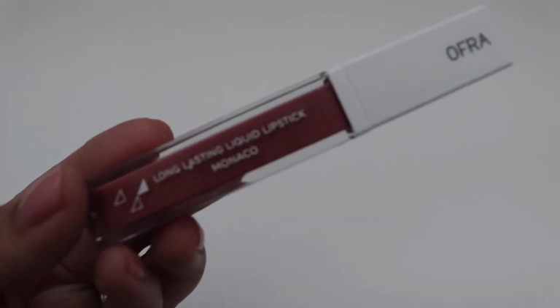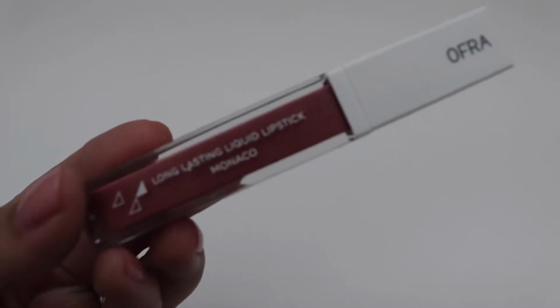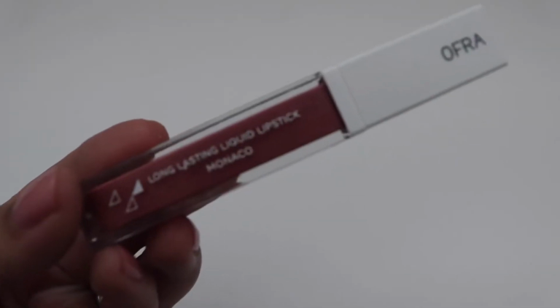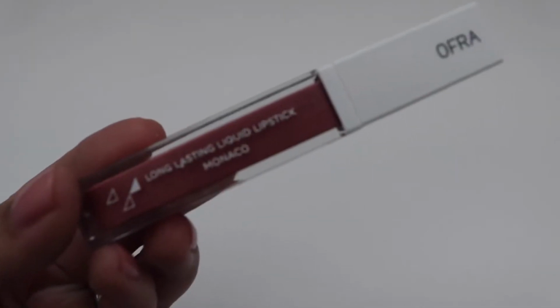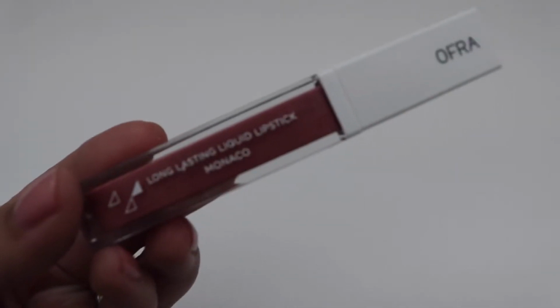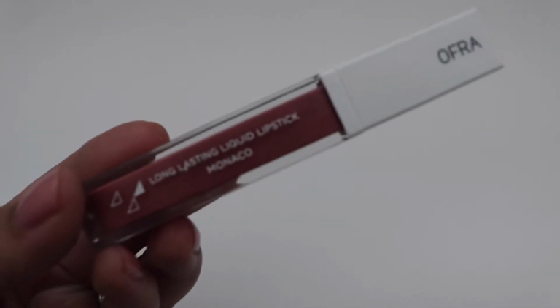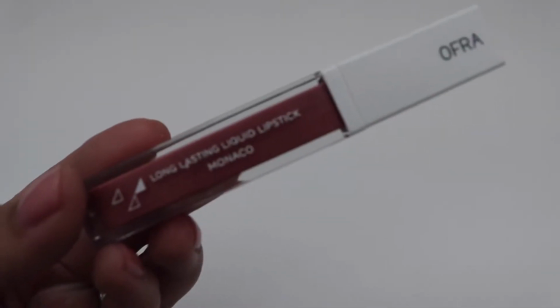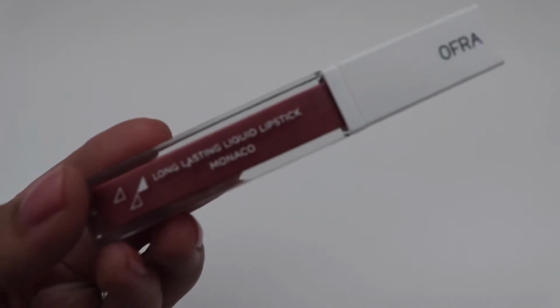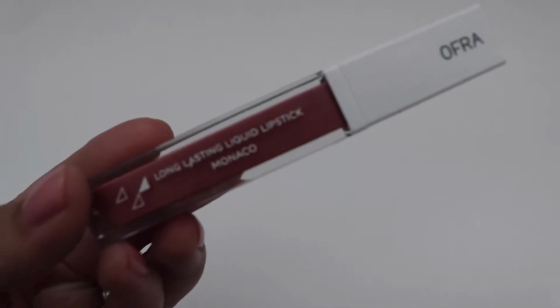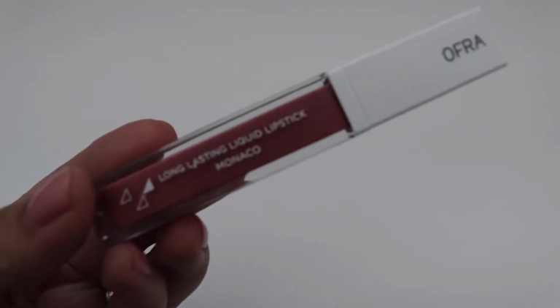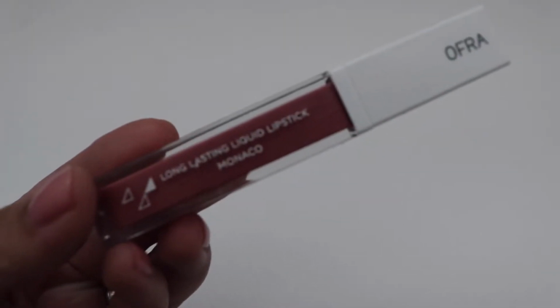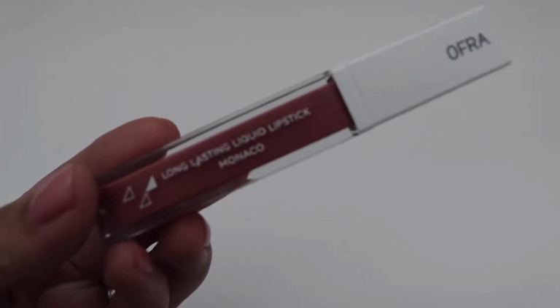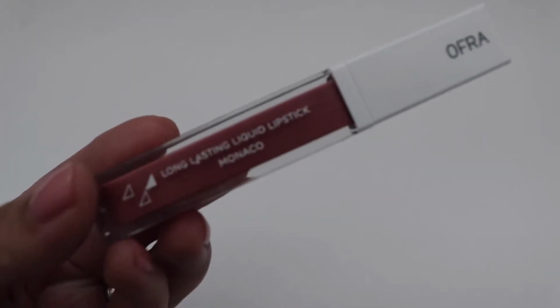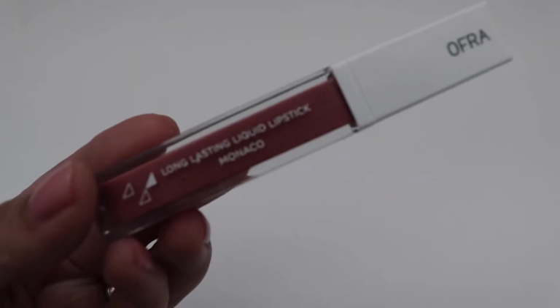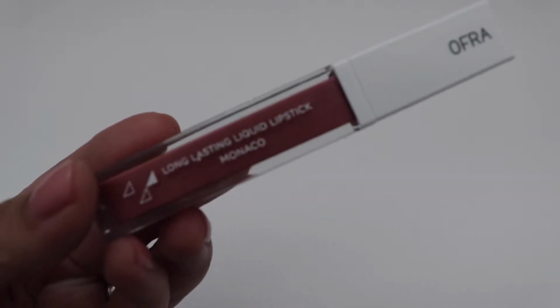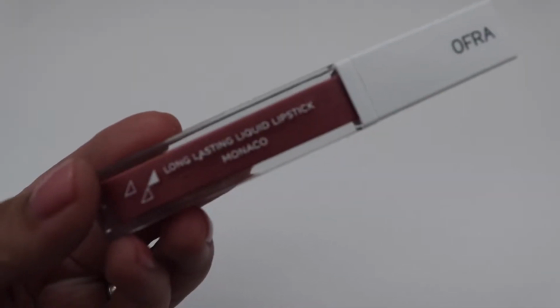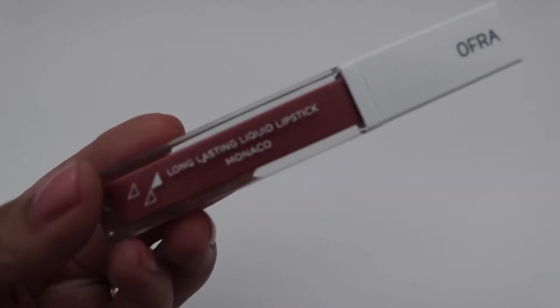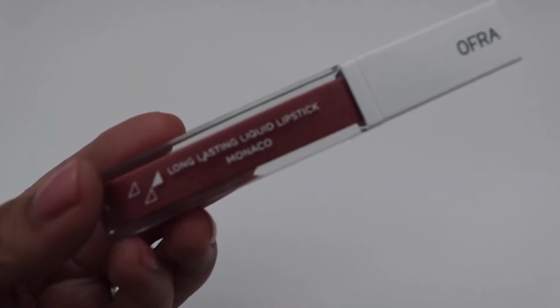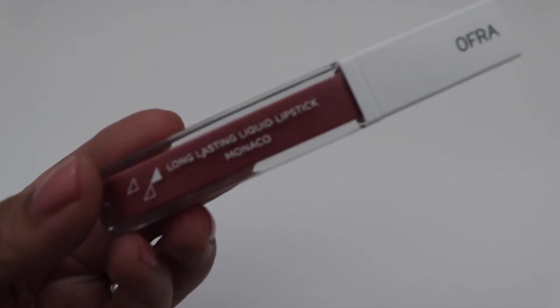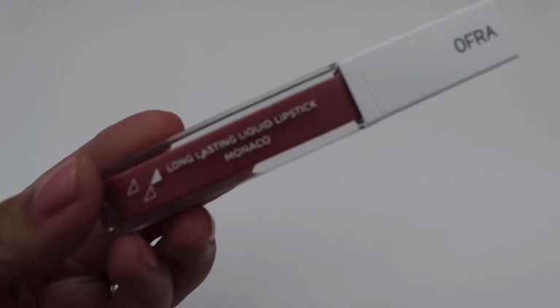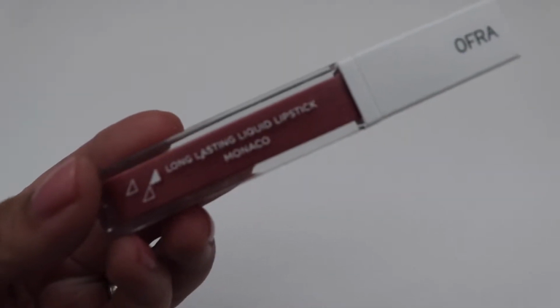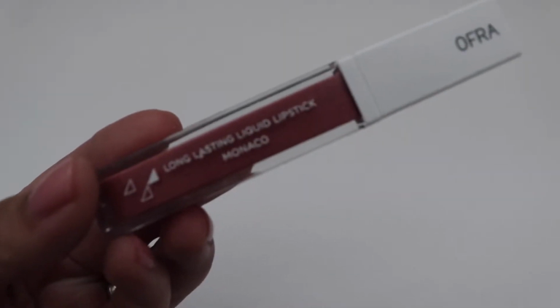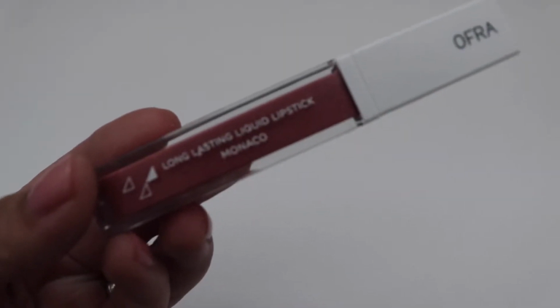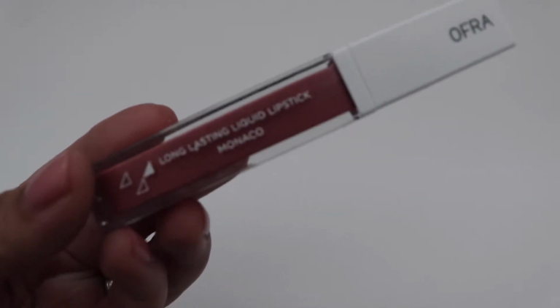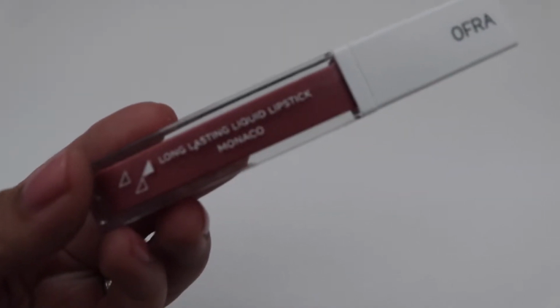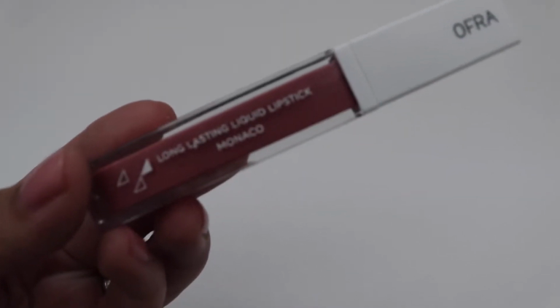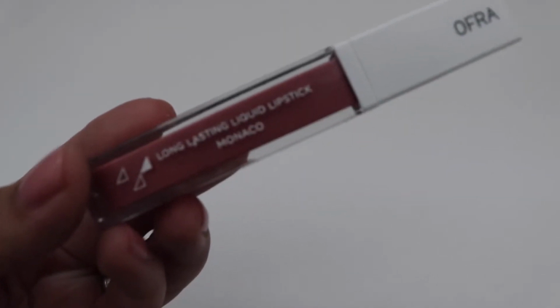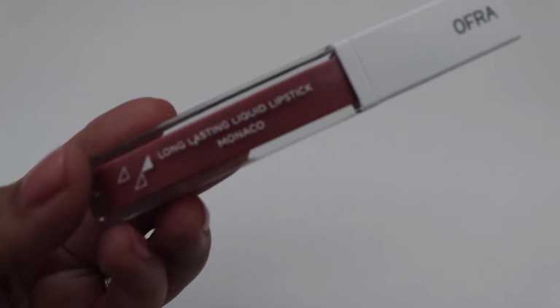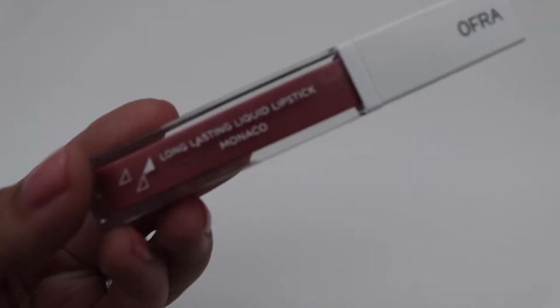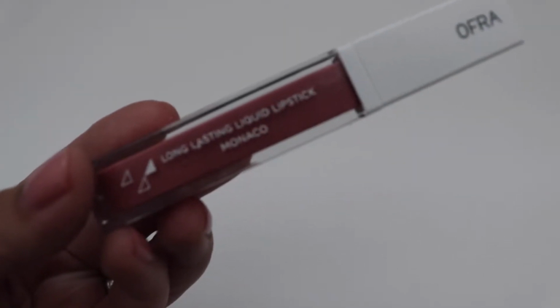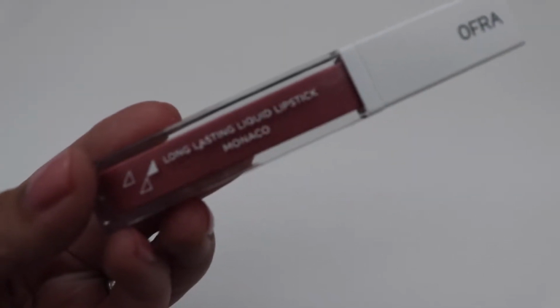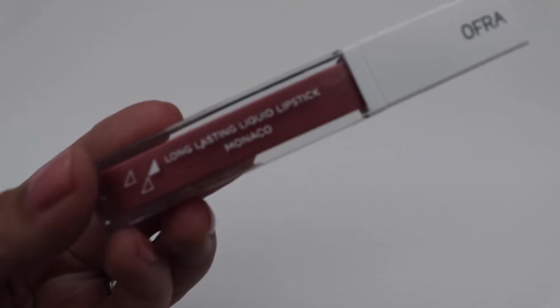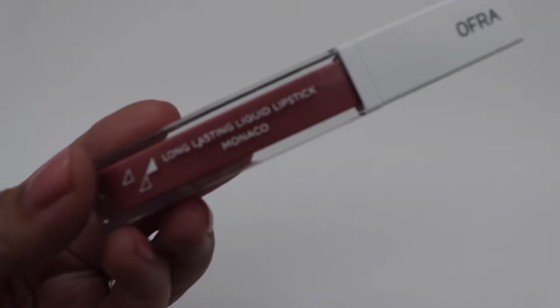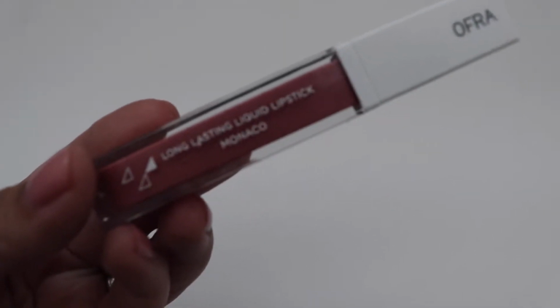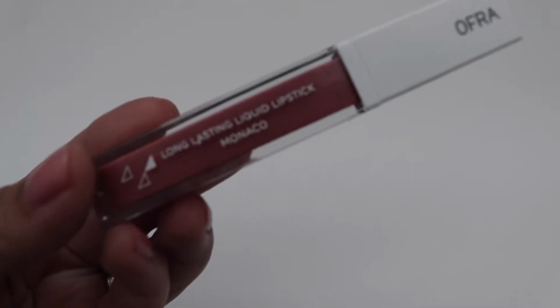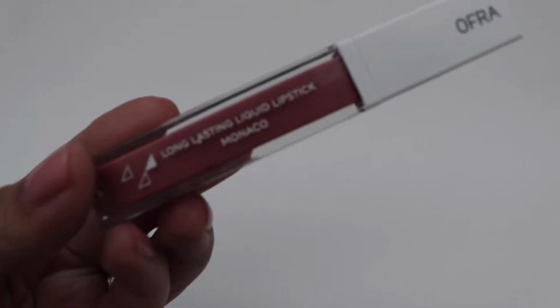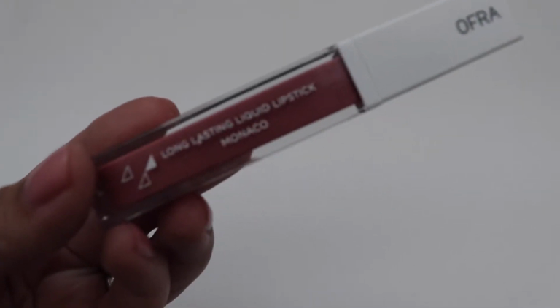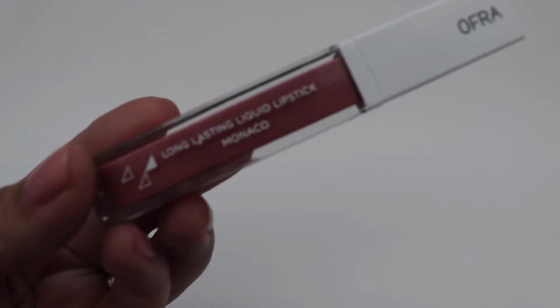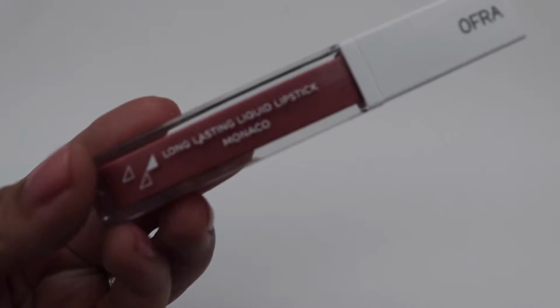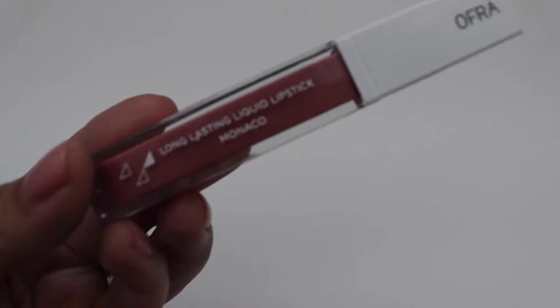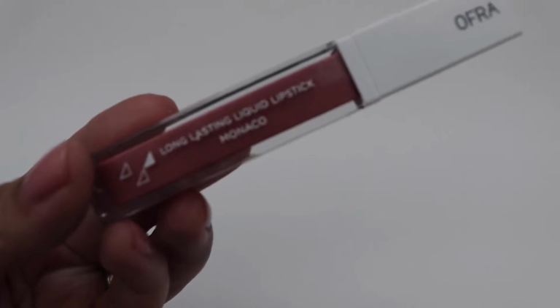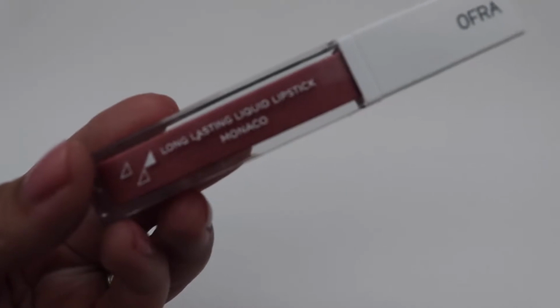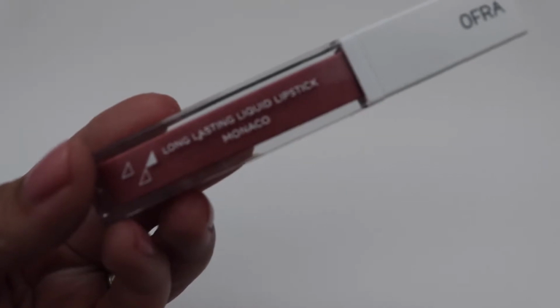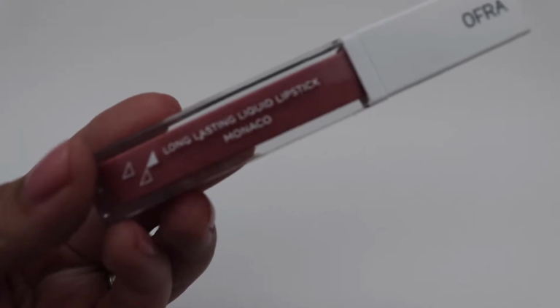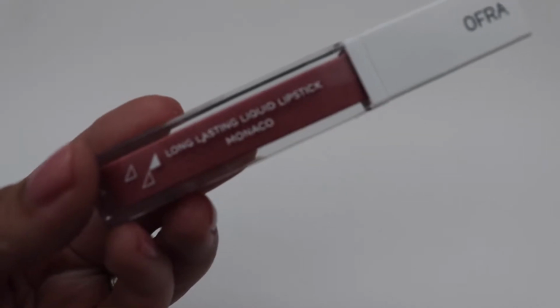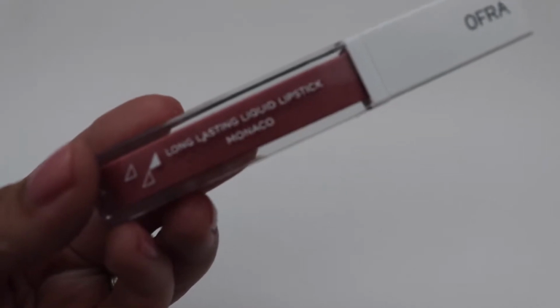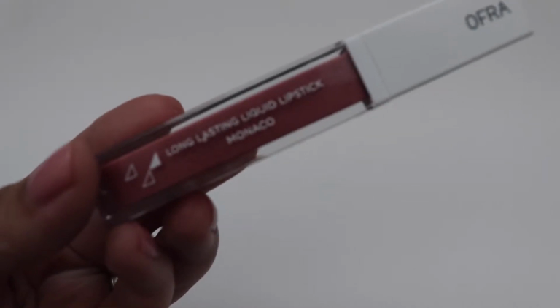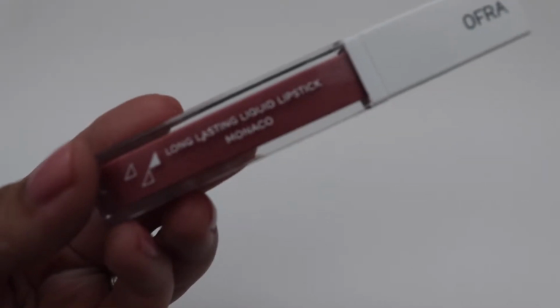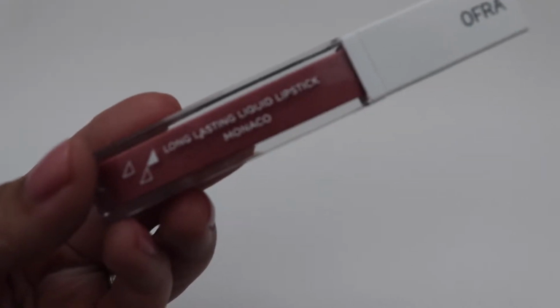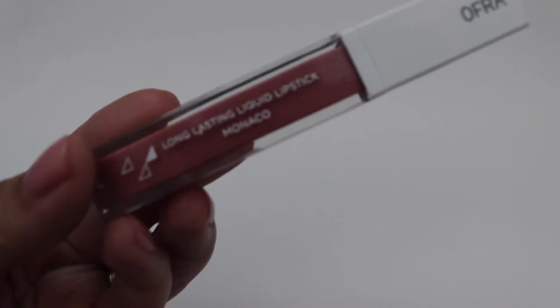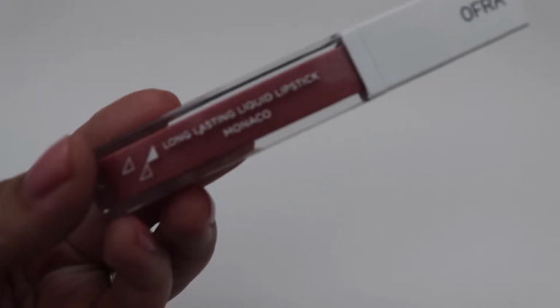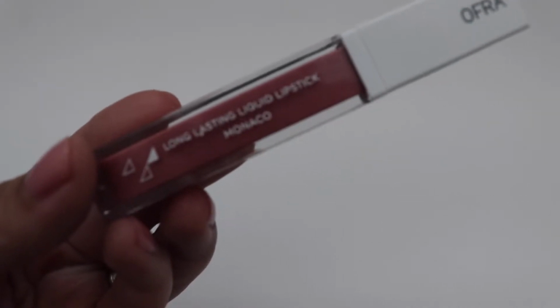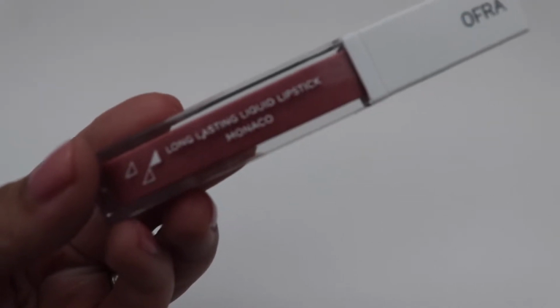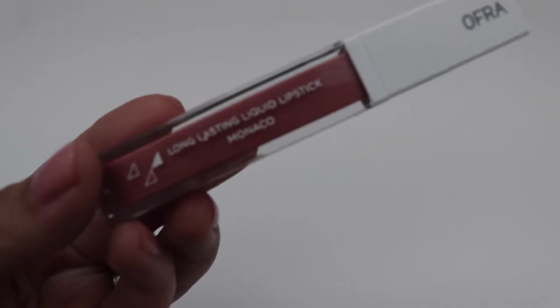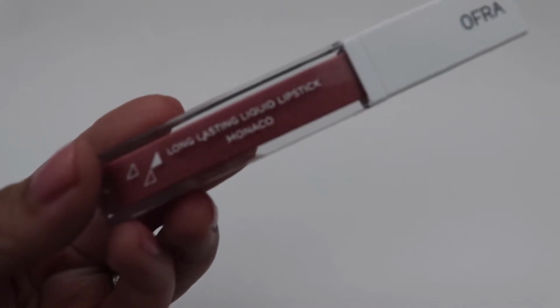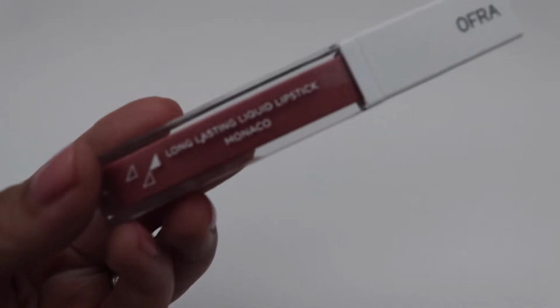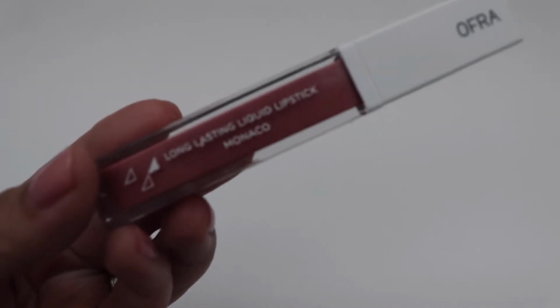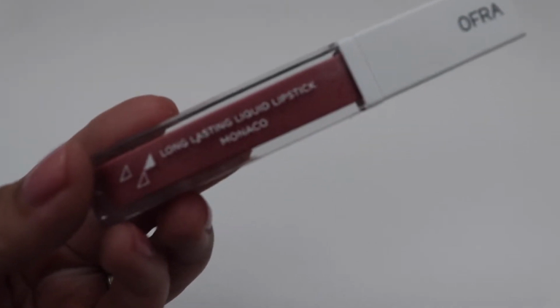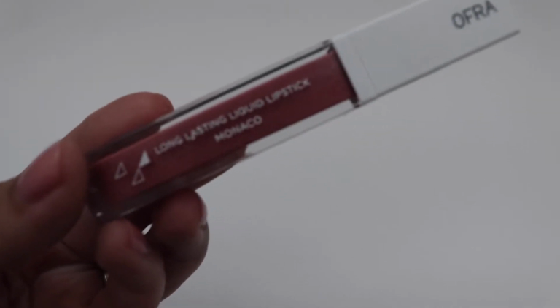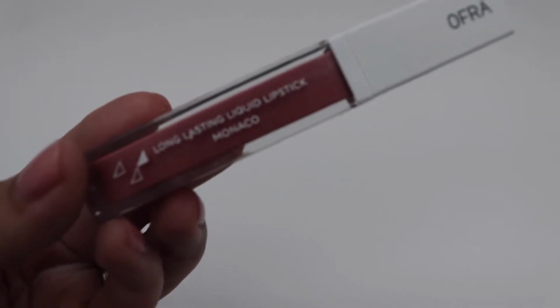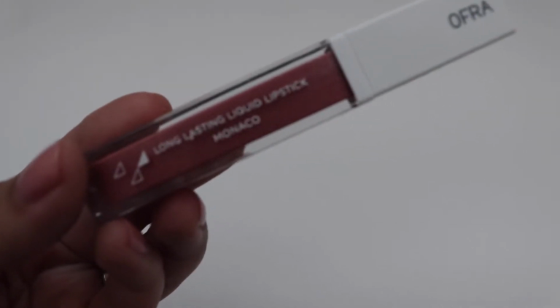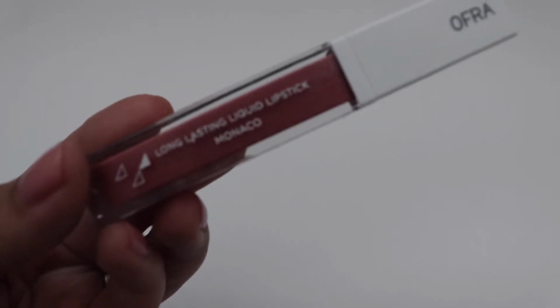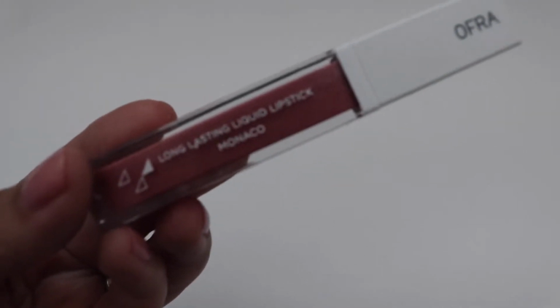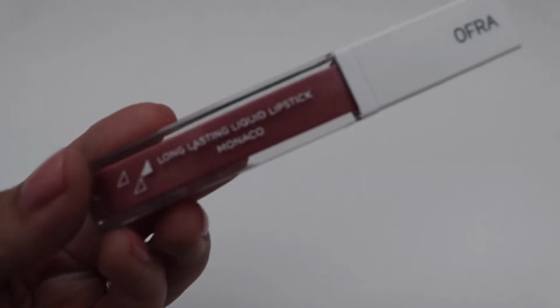Next we have Ofra. This is a long lasting liquid lipstick. I really like Ofra lipsticks. This runs for $20.